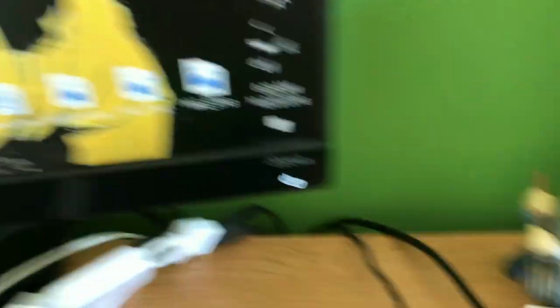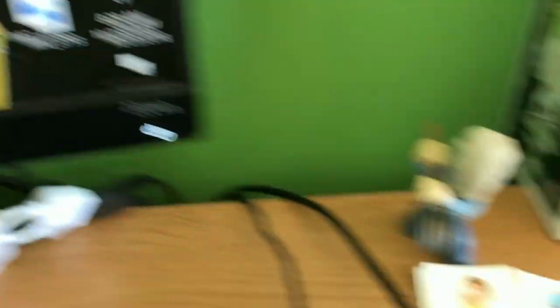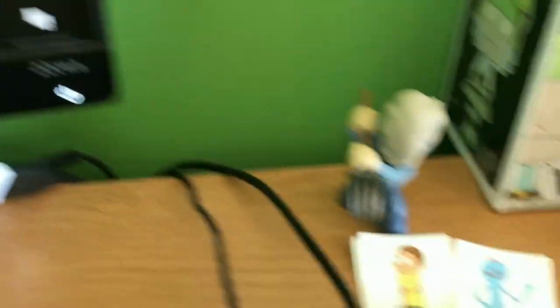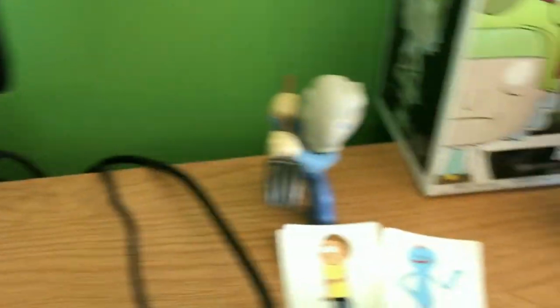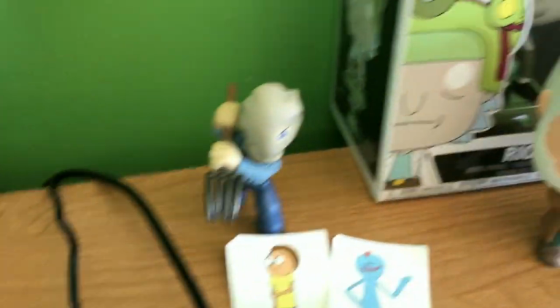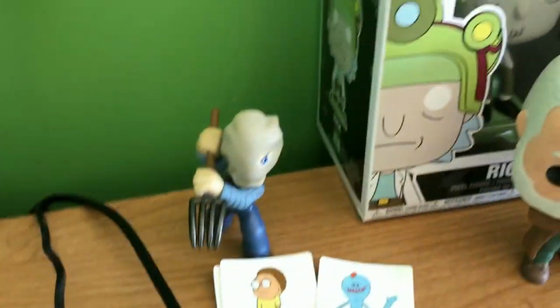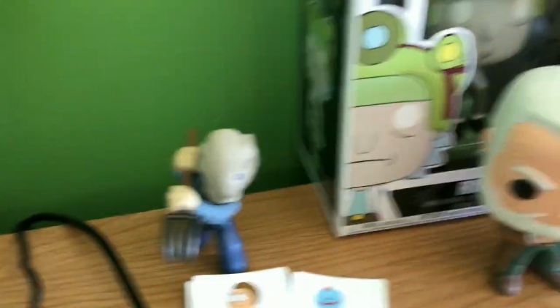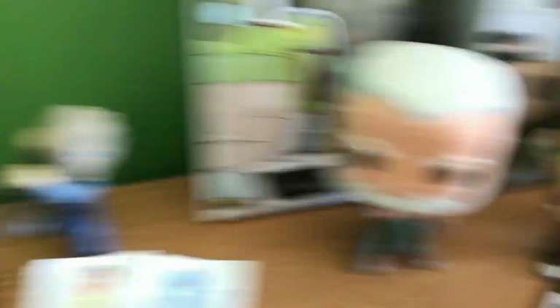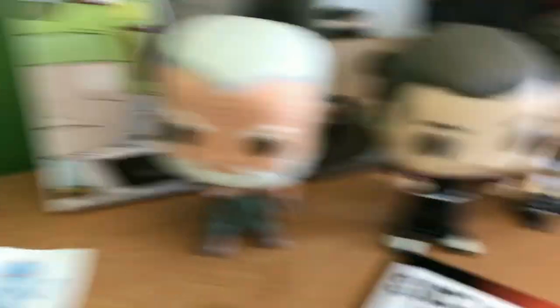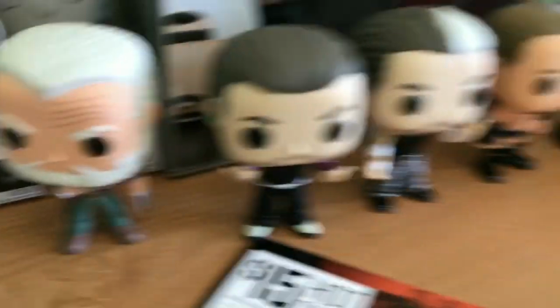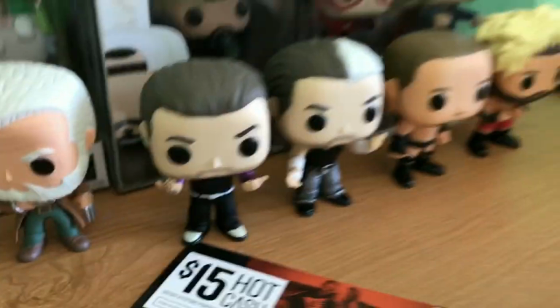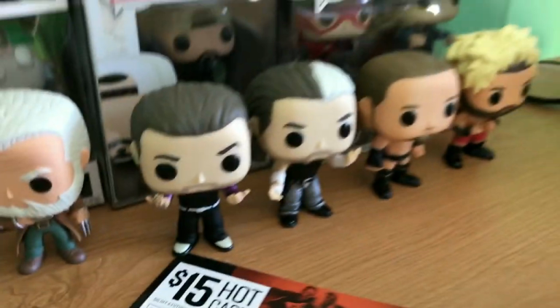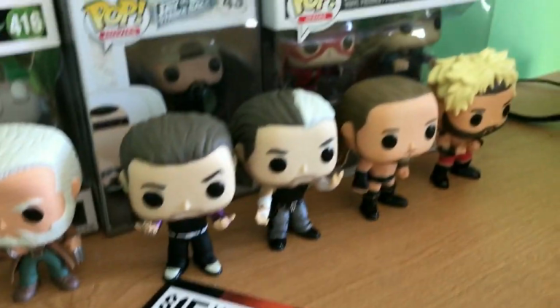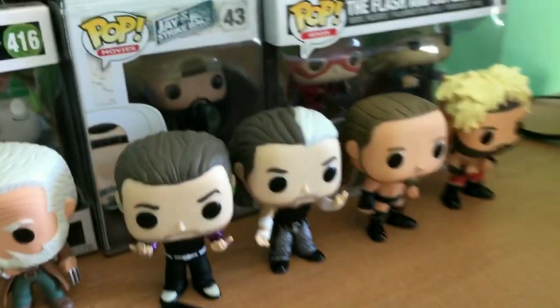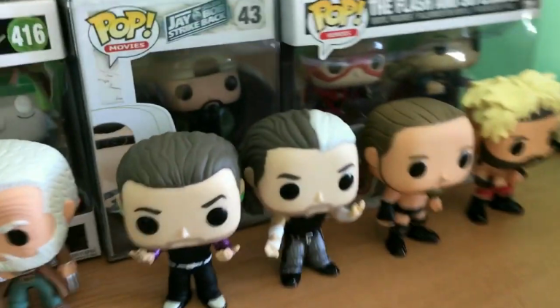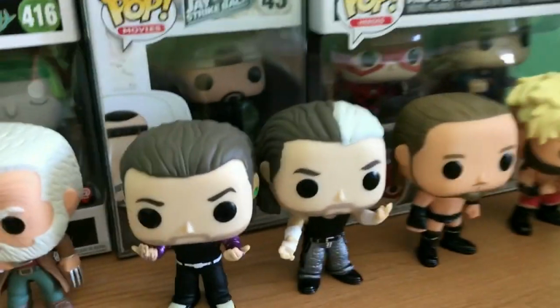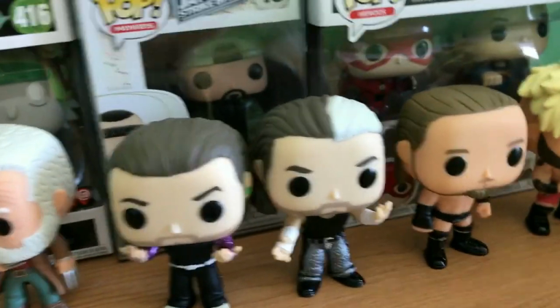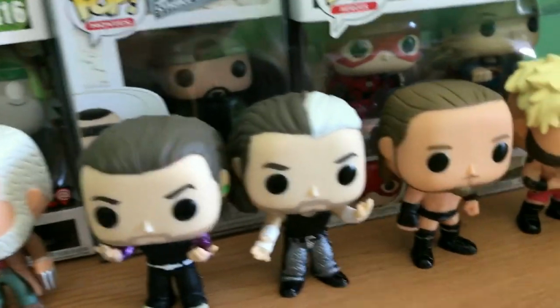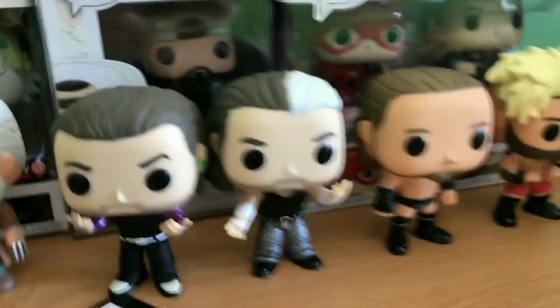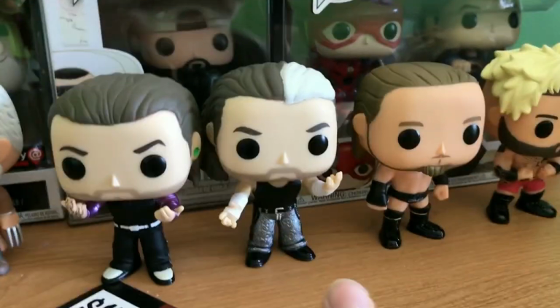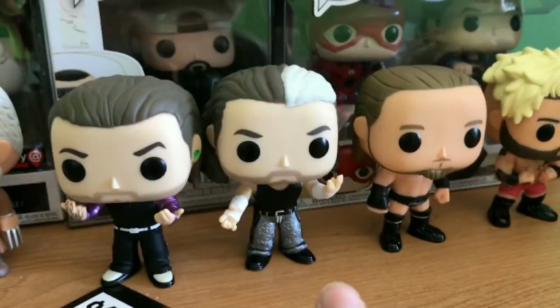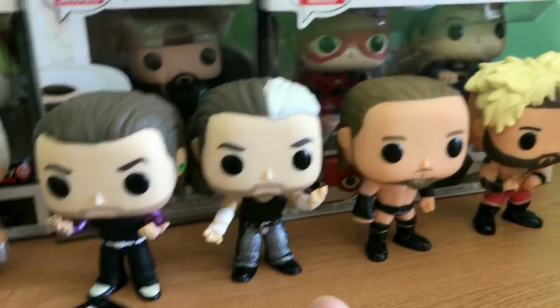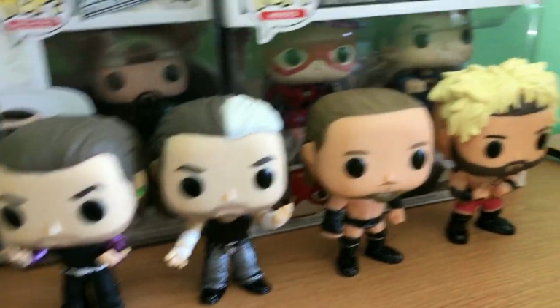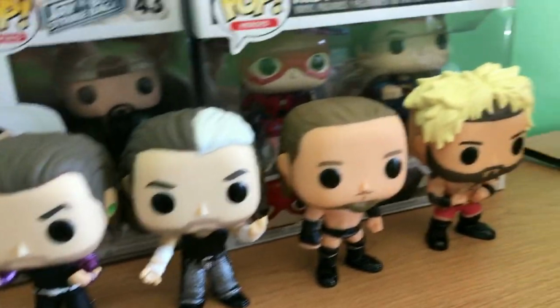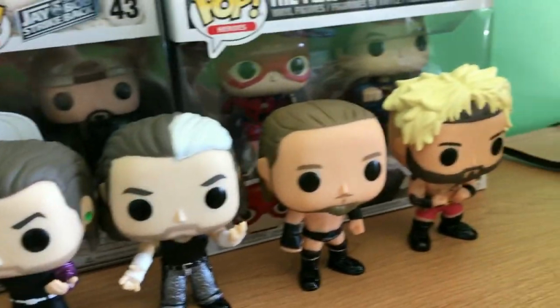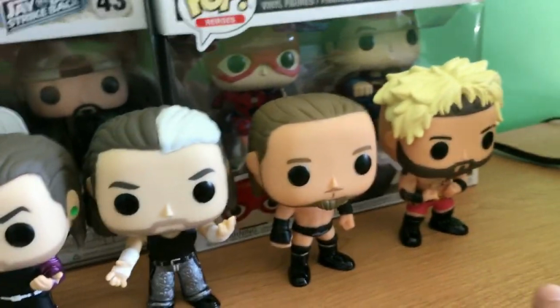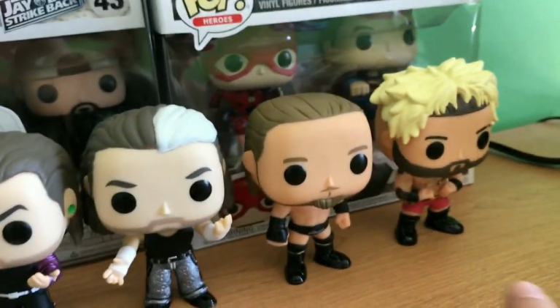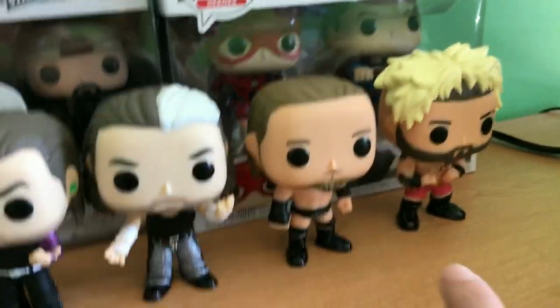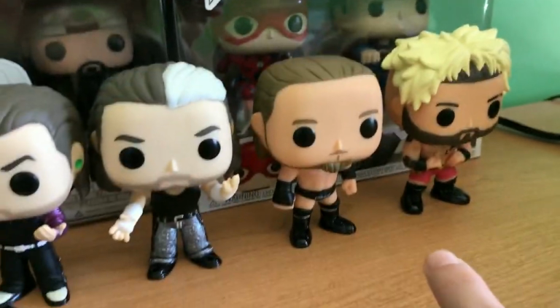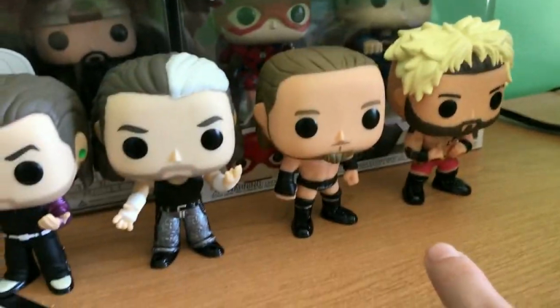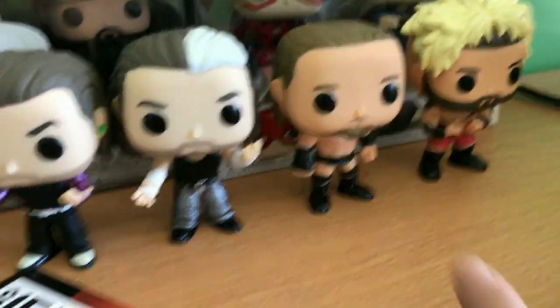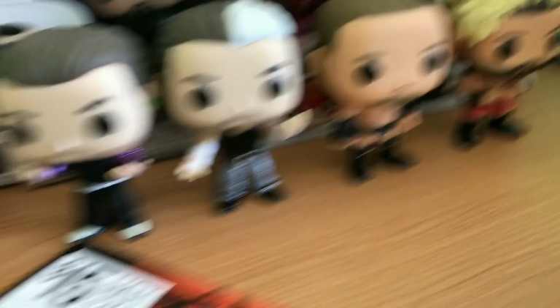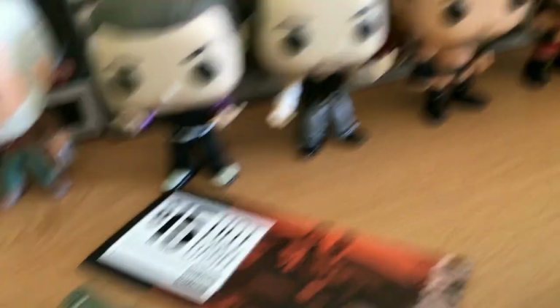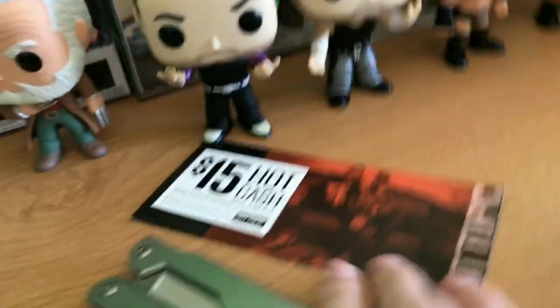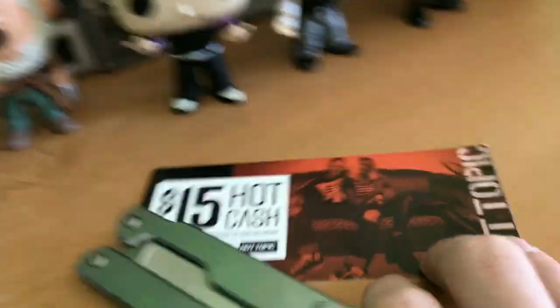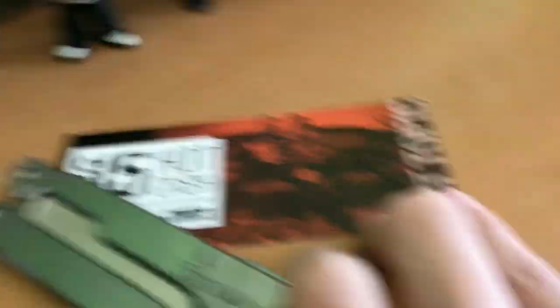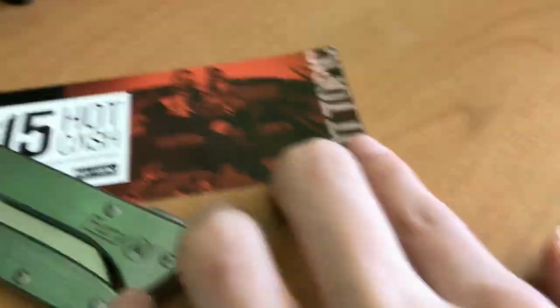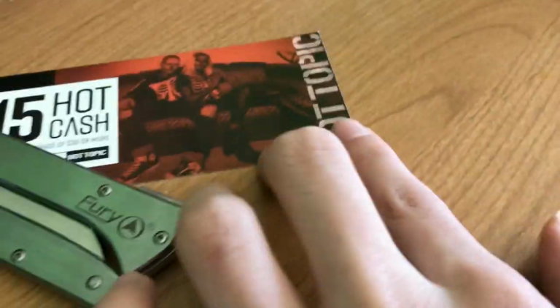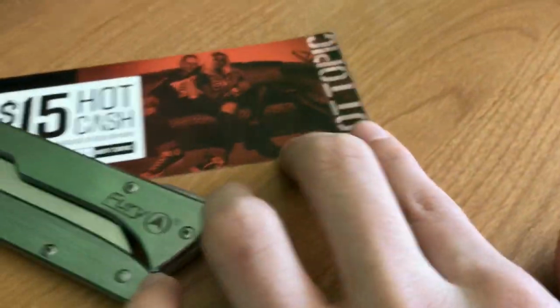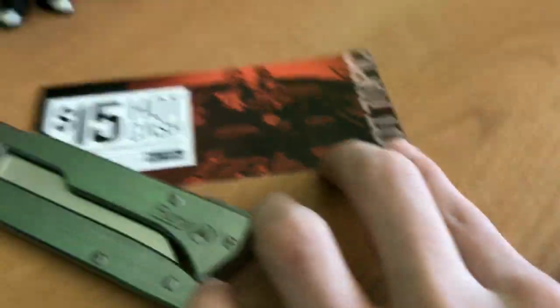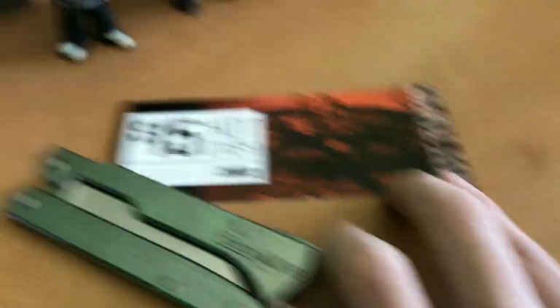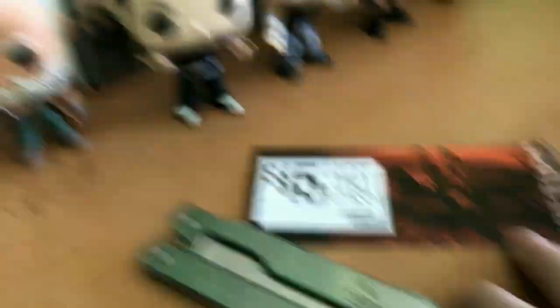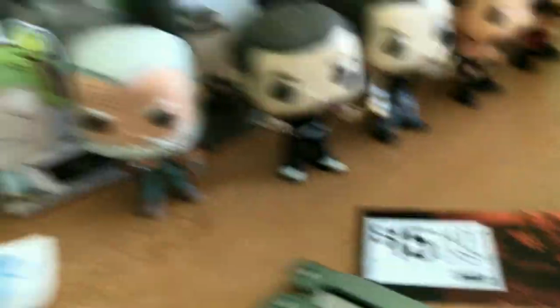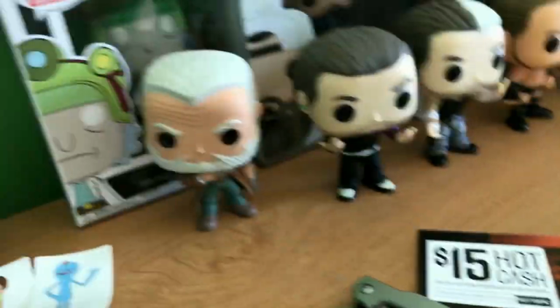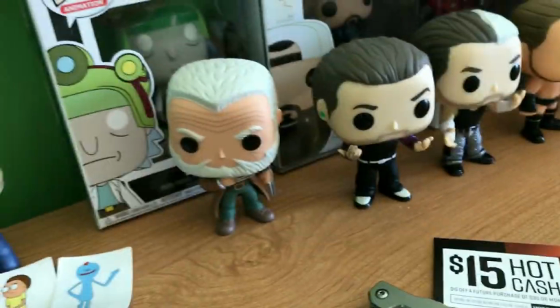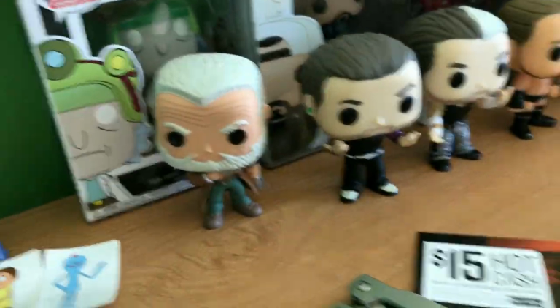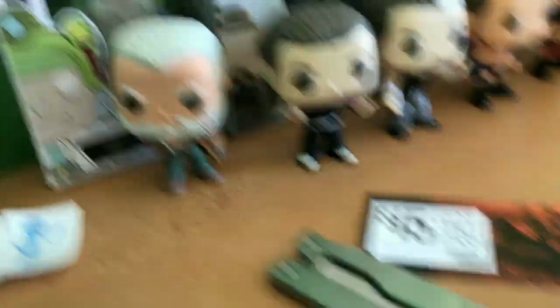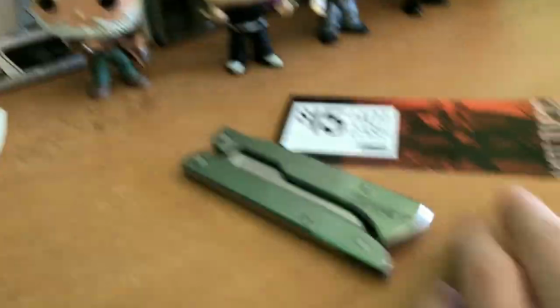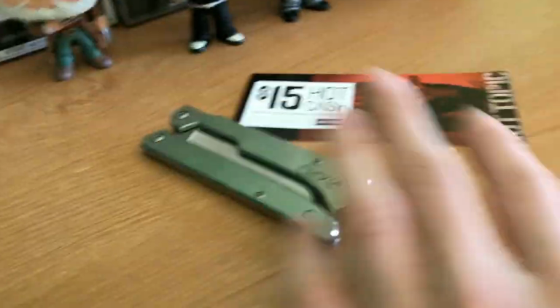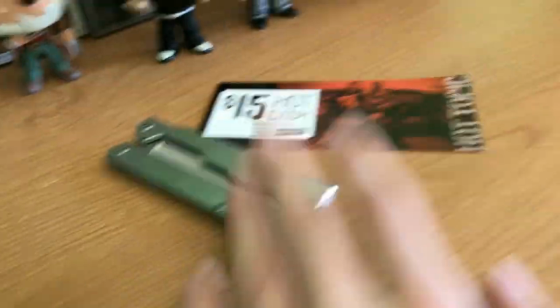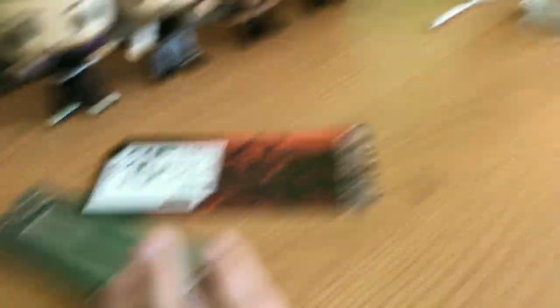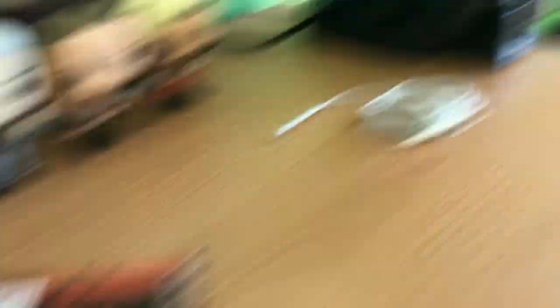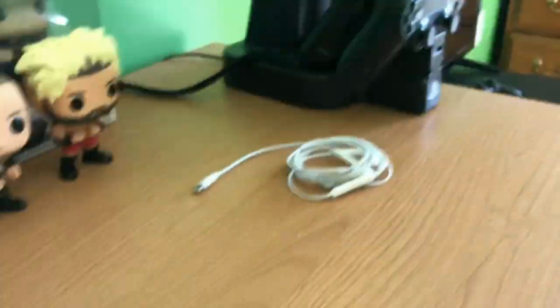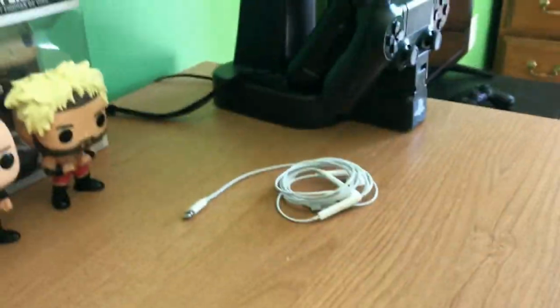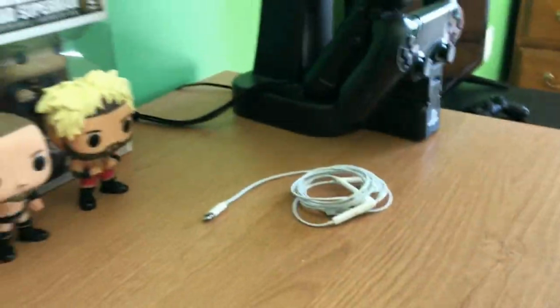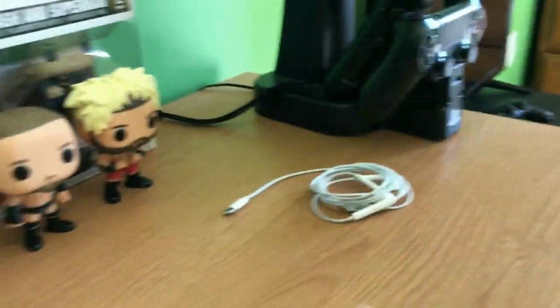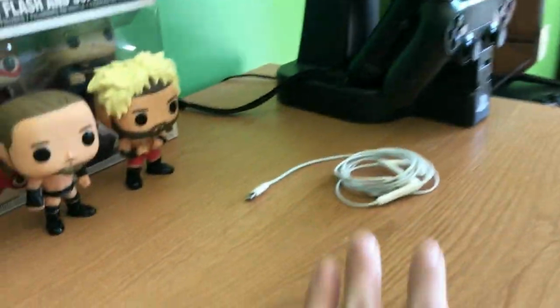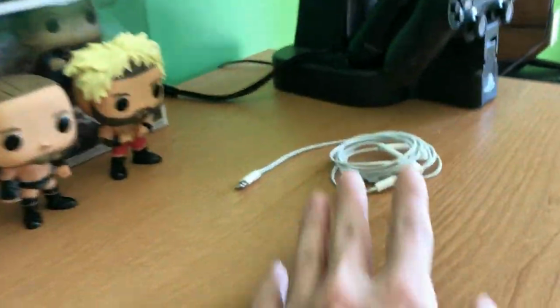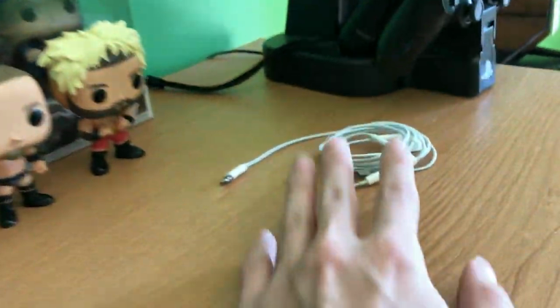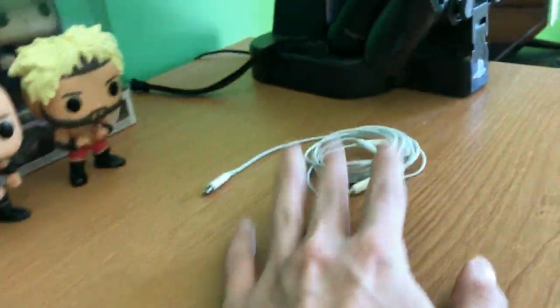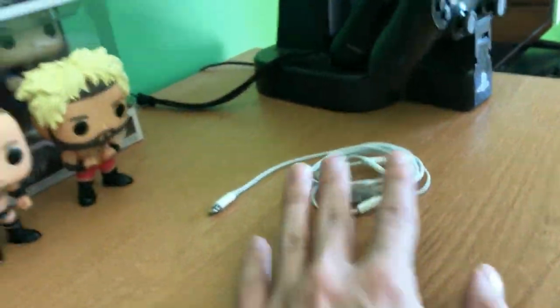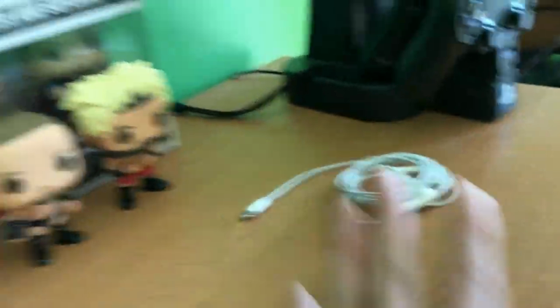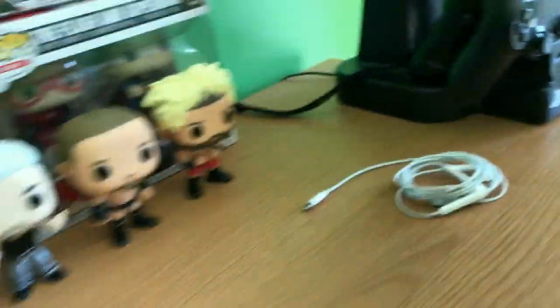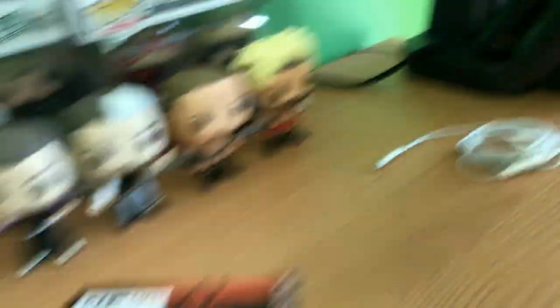Then here is the Razer BlackWidow and the Razer DeathAdder. Here's a little USB hub, and then here I just got some Pops. There's the Hardy Boys, Enzo Amore and Big Cass, some Hot Cass, Old Man Logan, Knife.